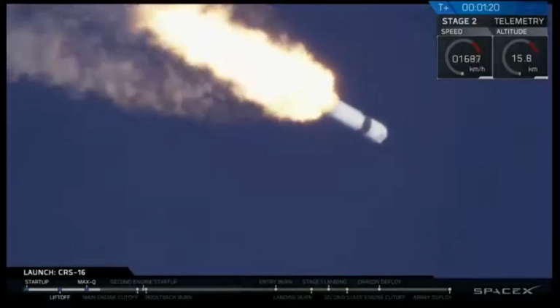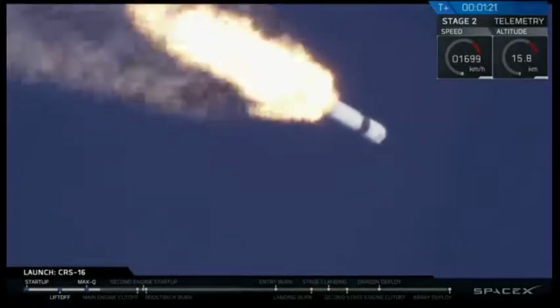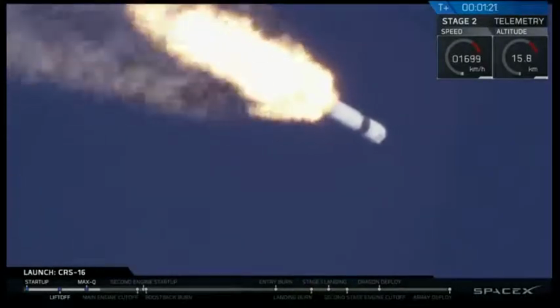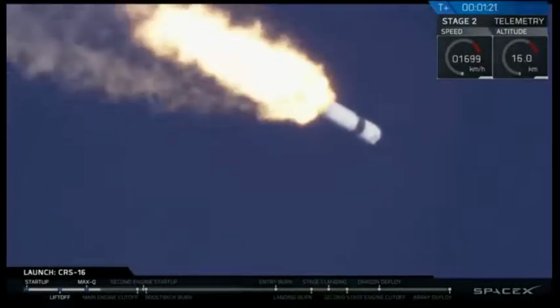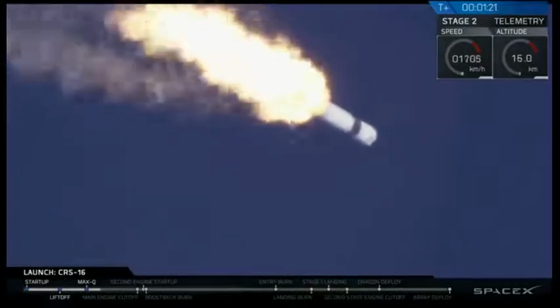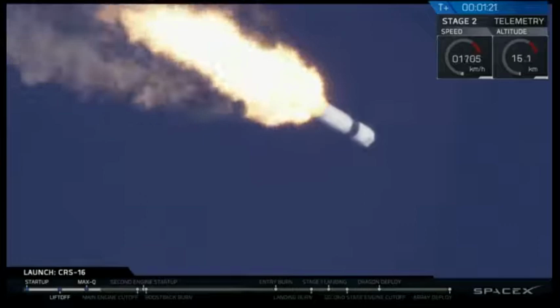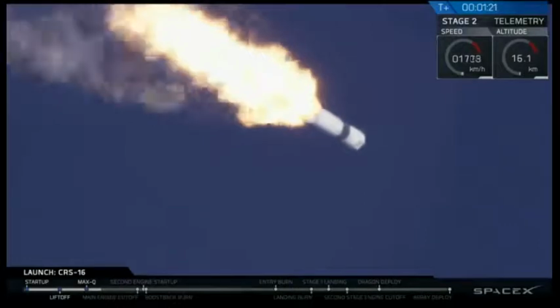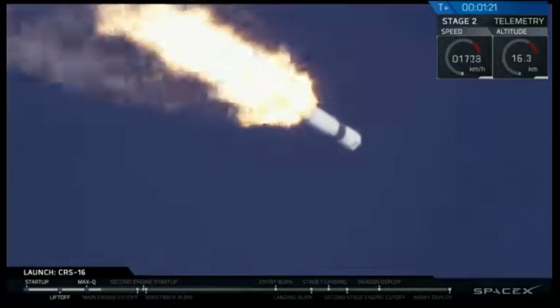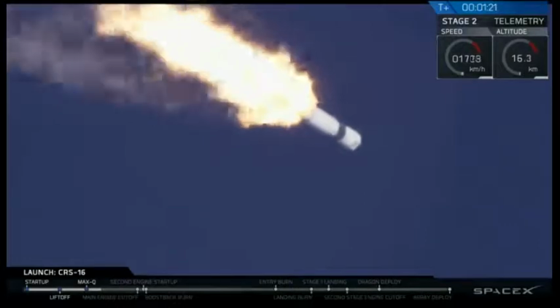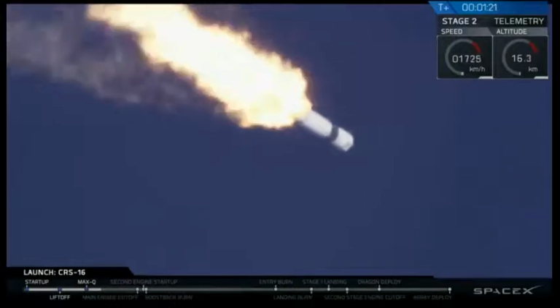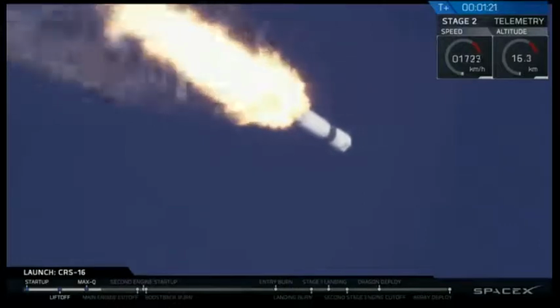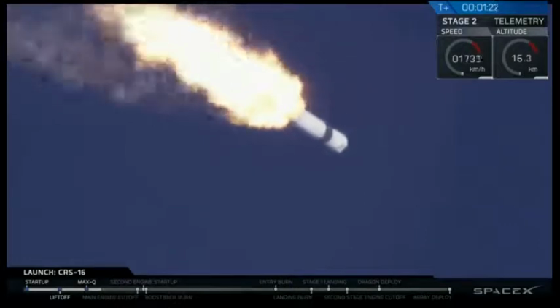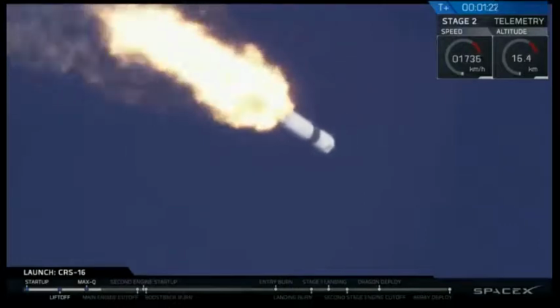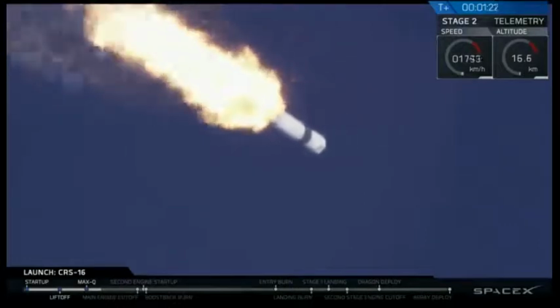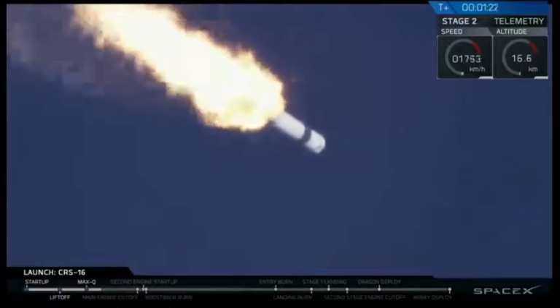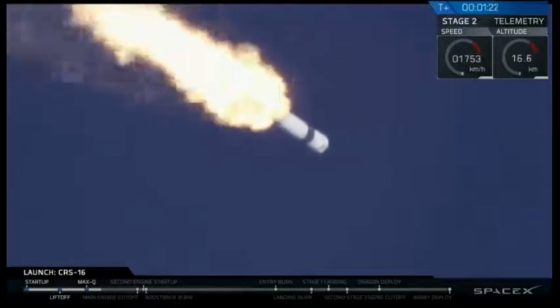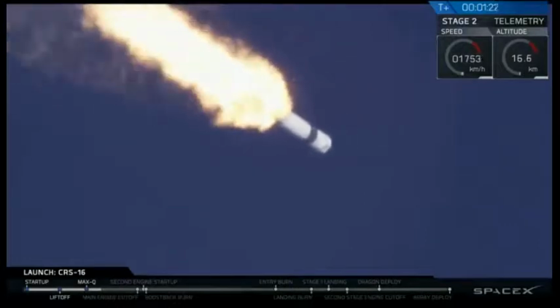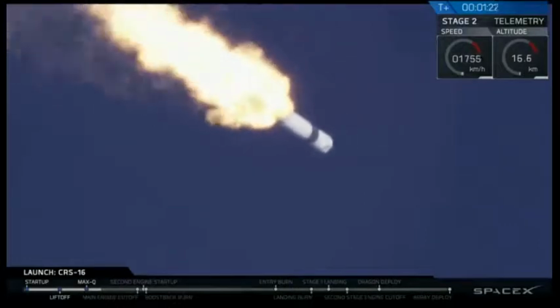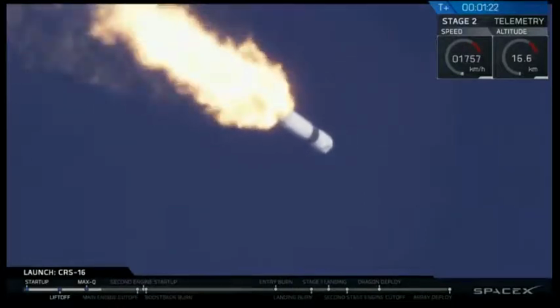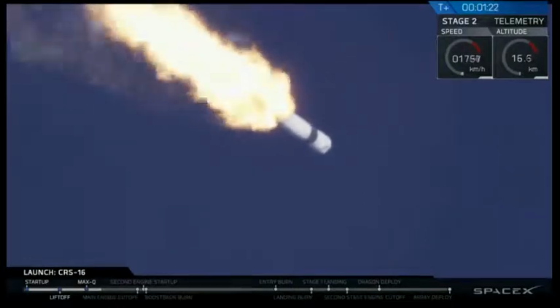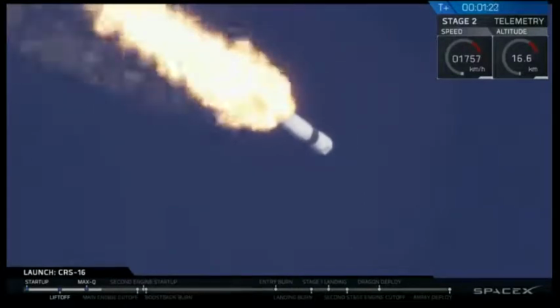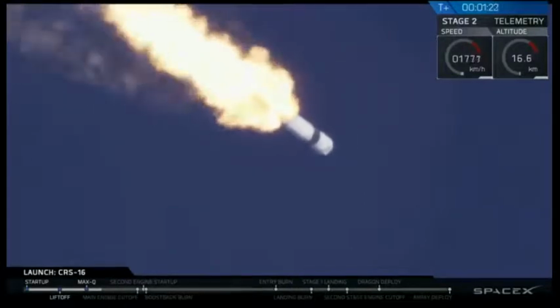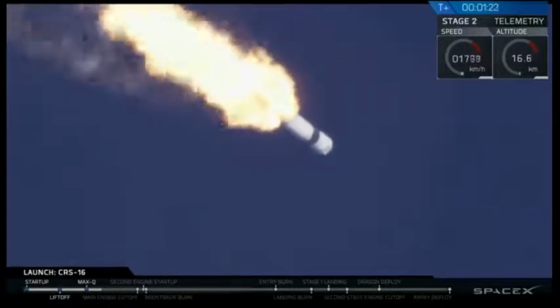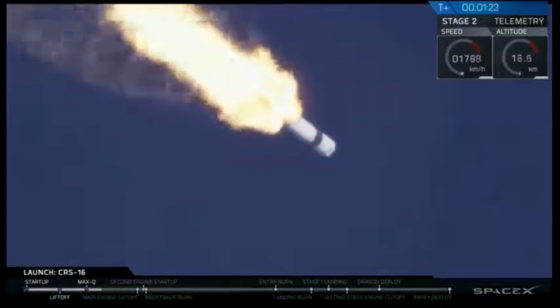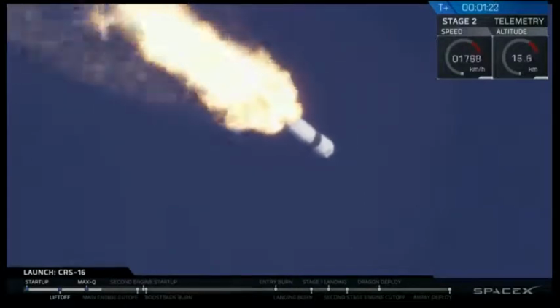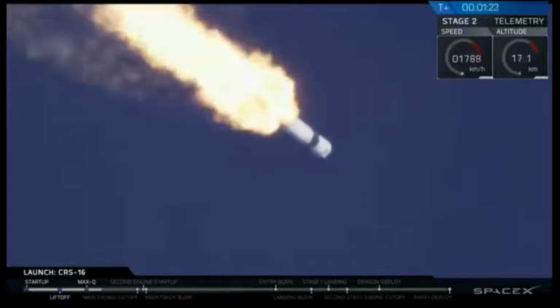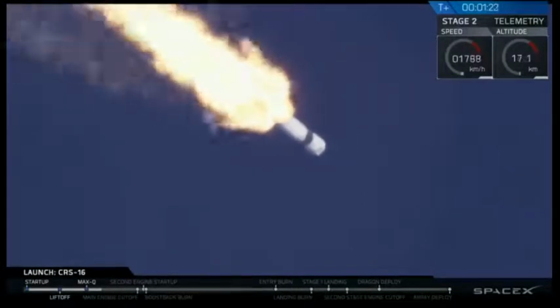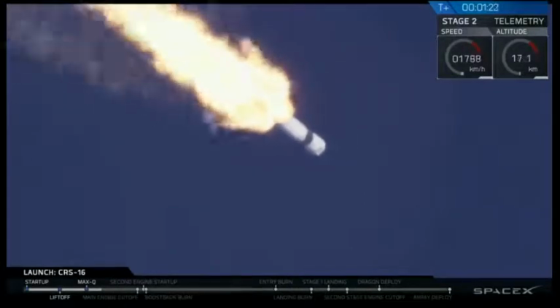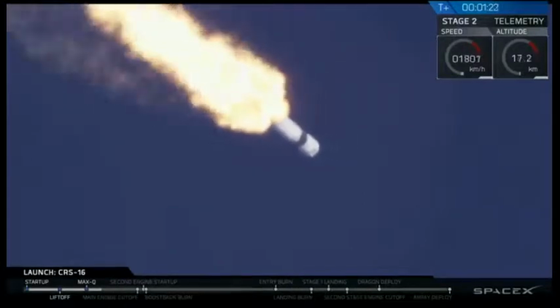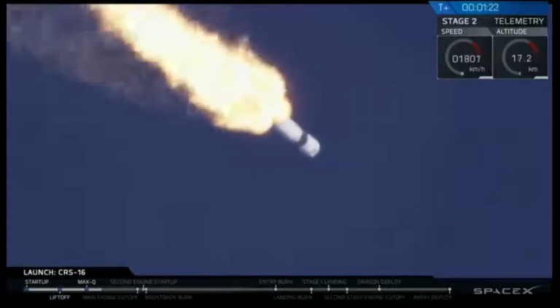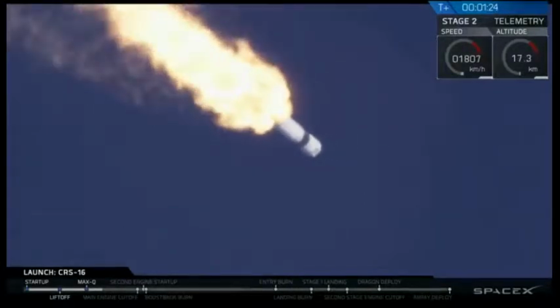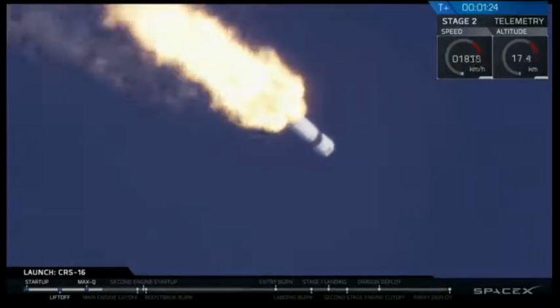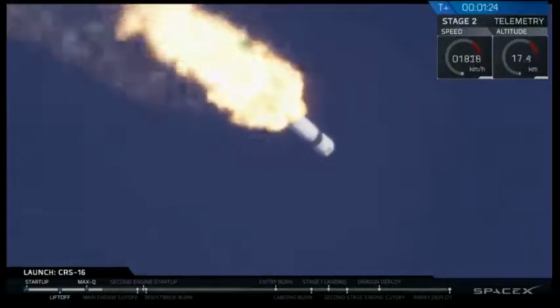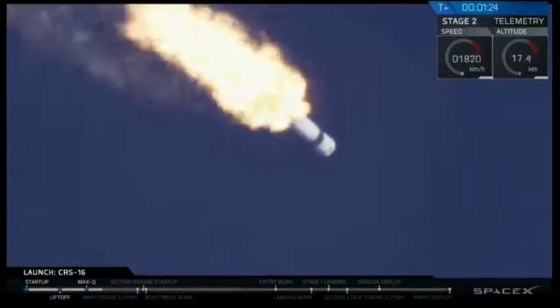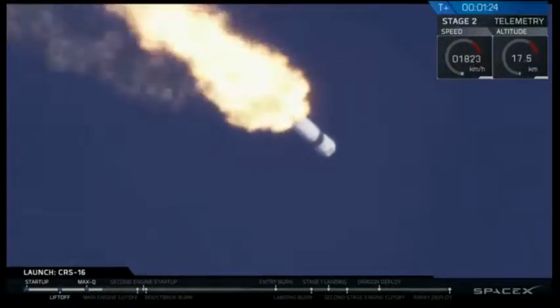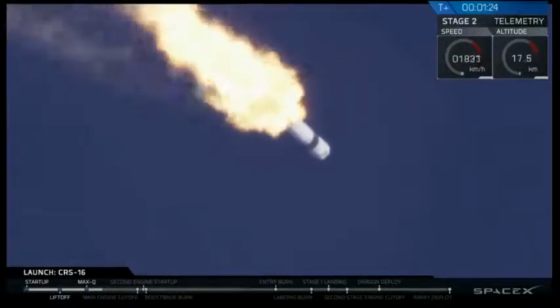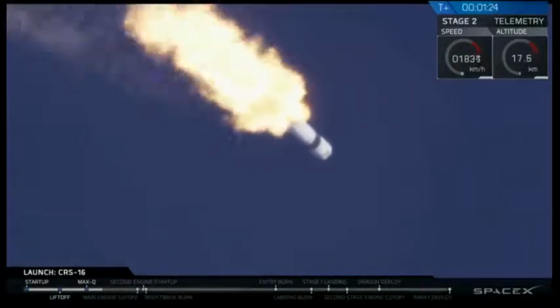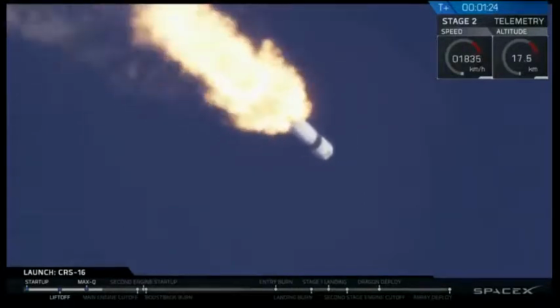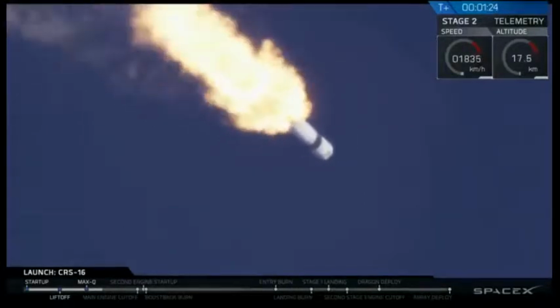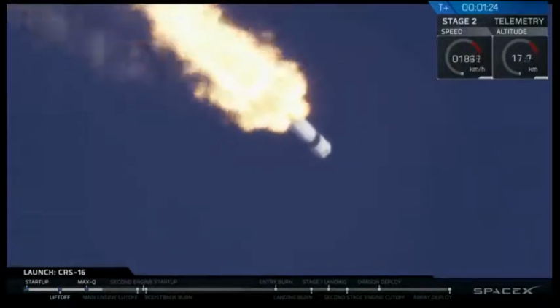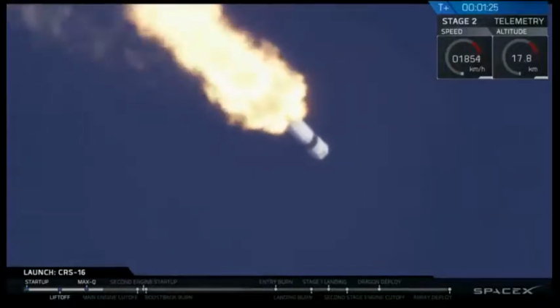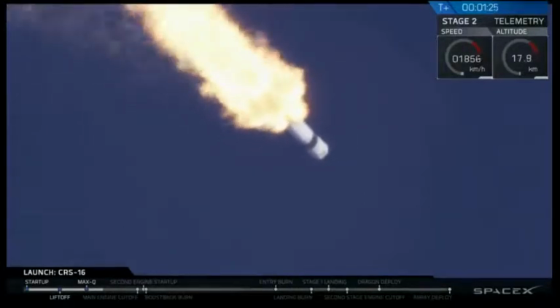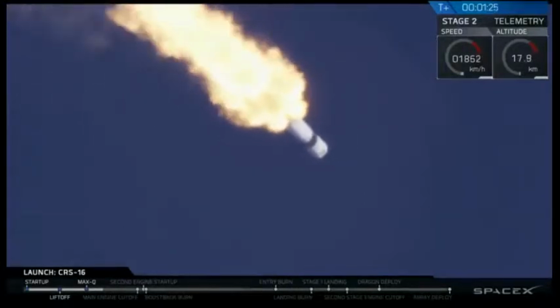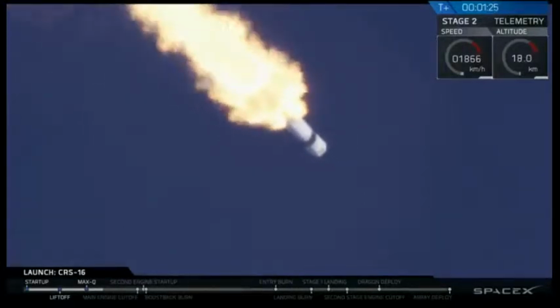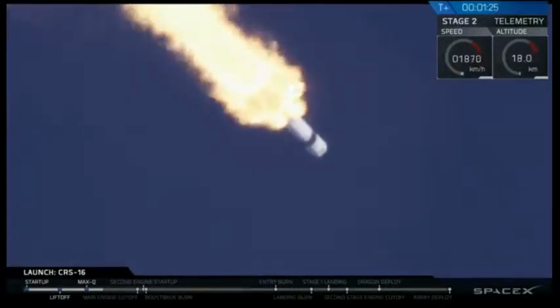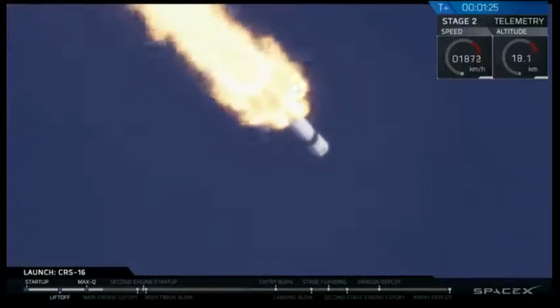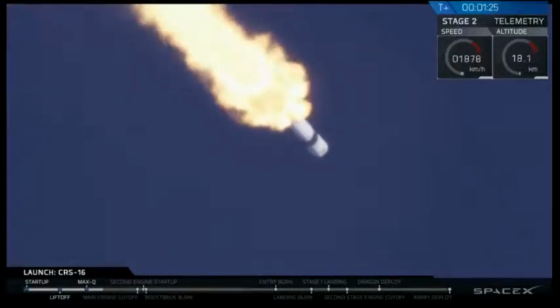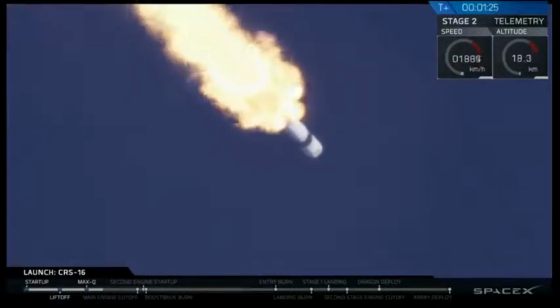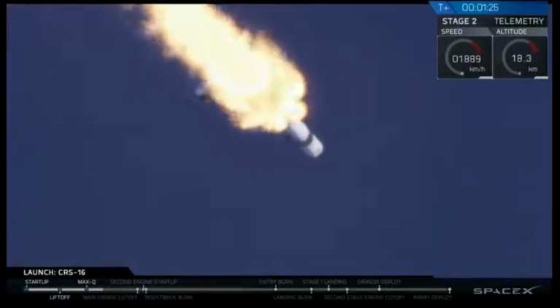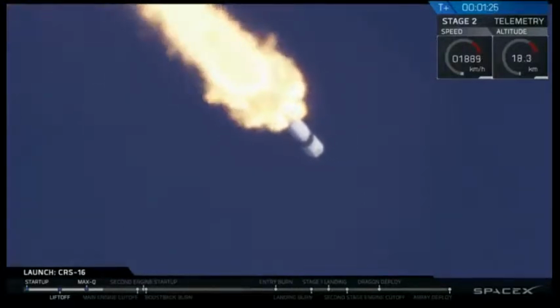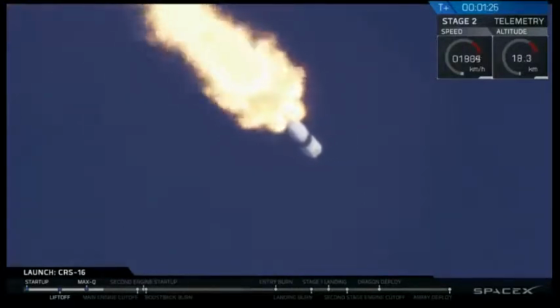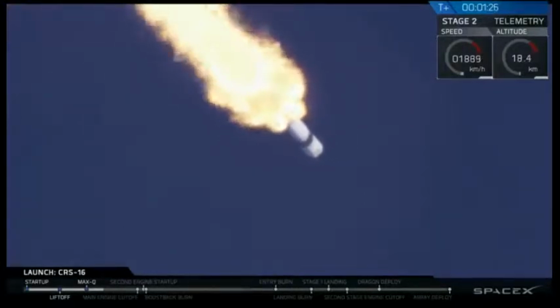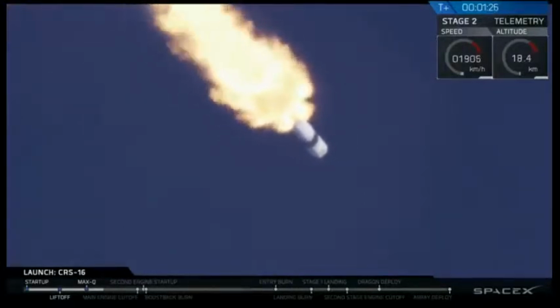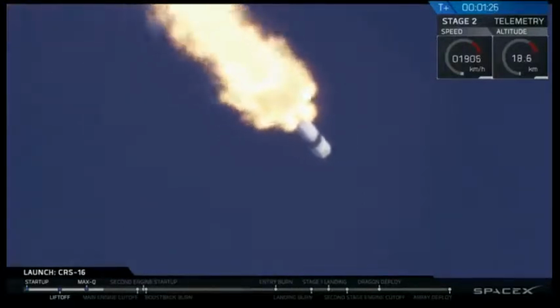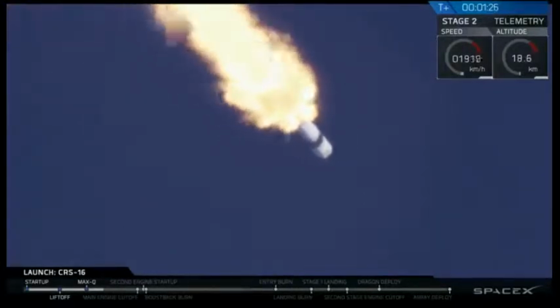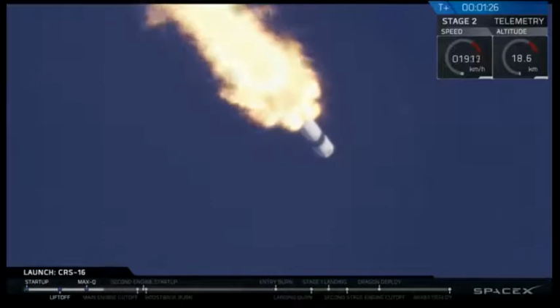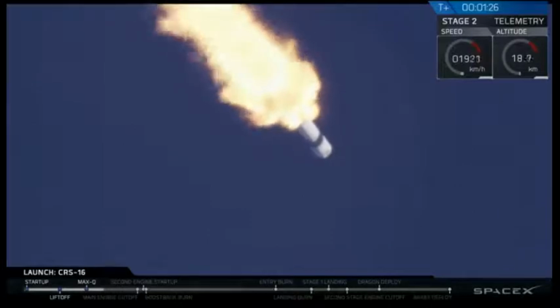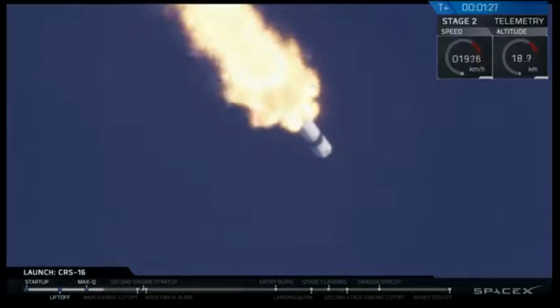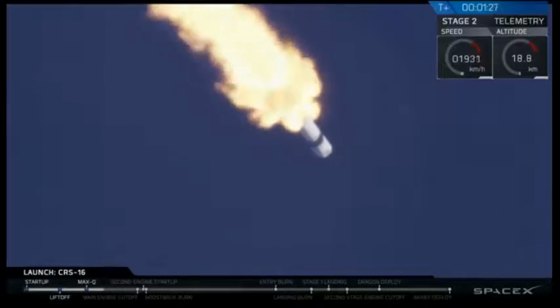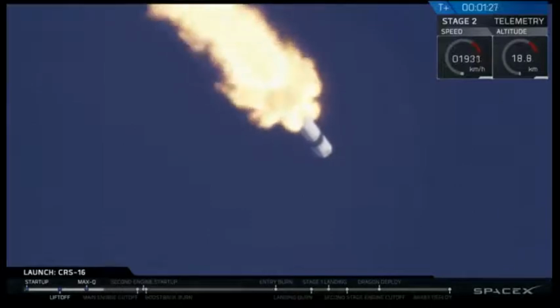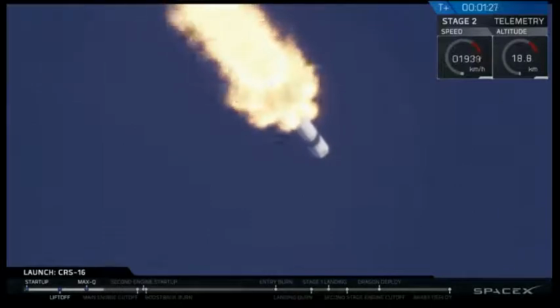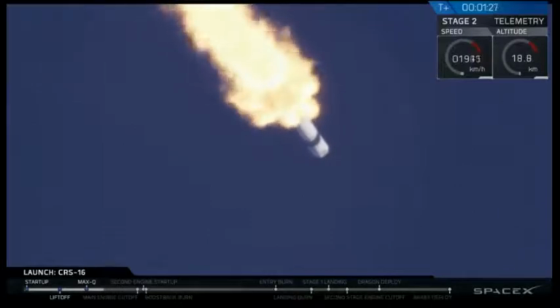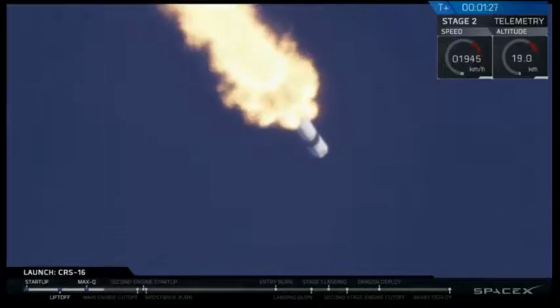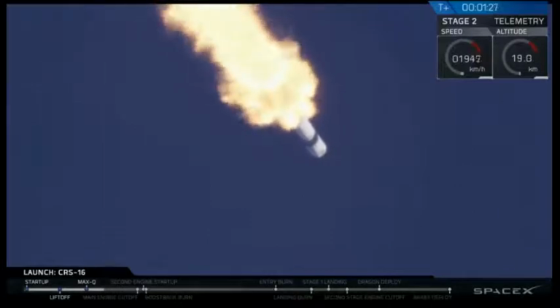Great views from the cameras here. The blue skies — a nice daylight launch — showing Falcon 9 with Dragon headed downrange.